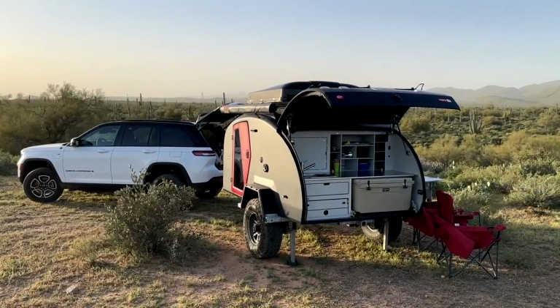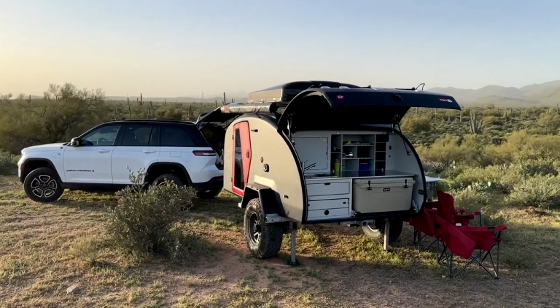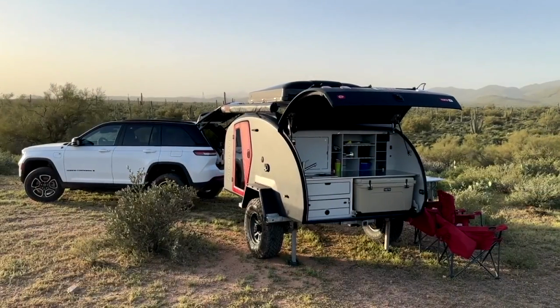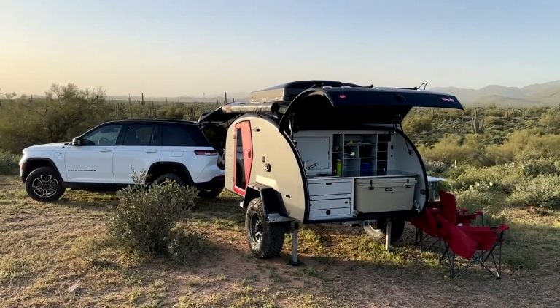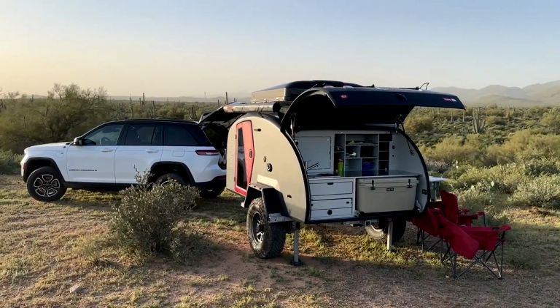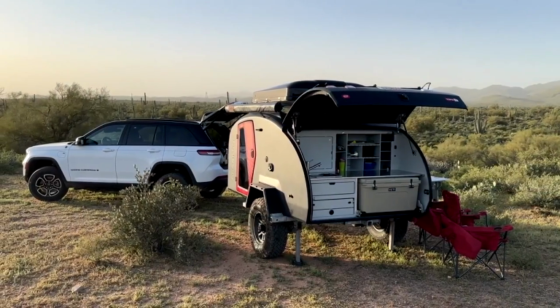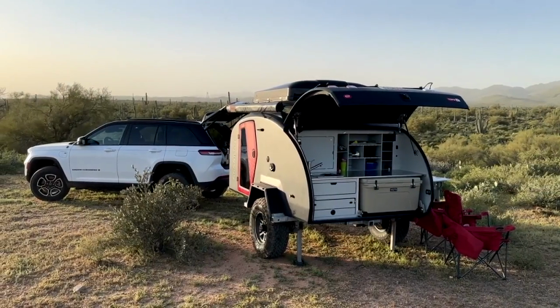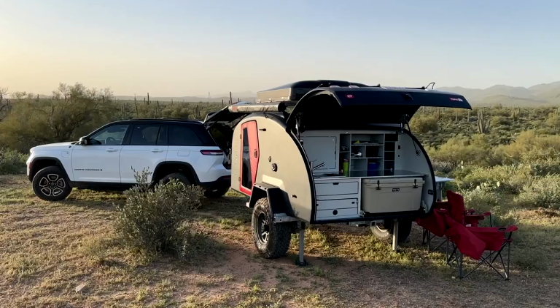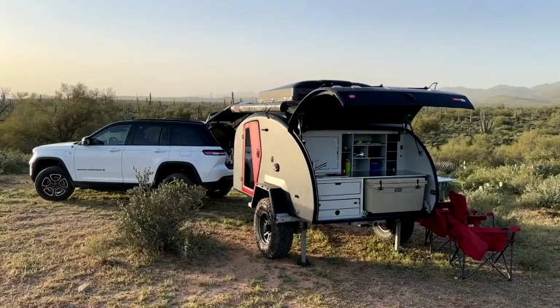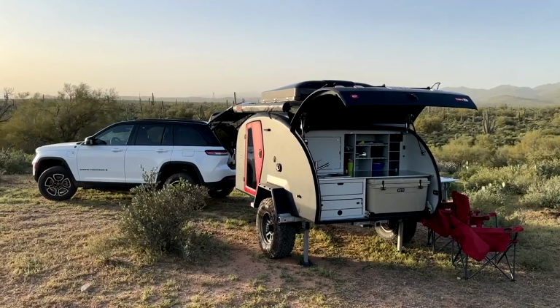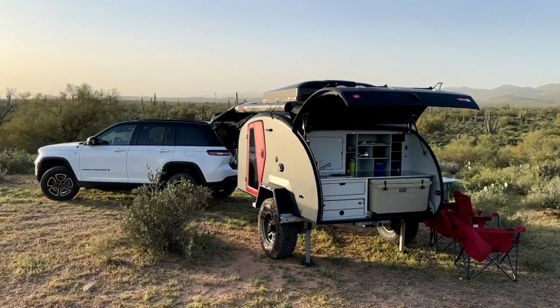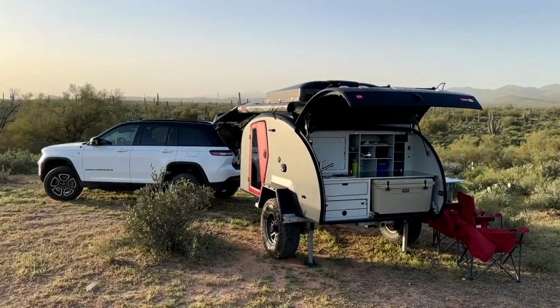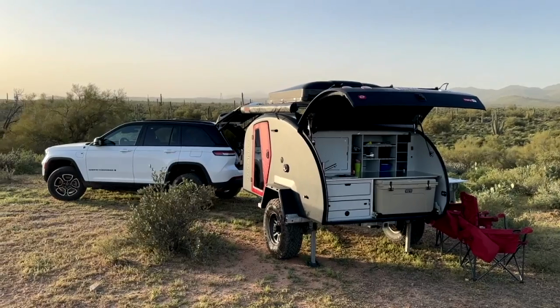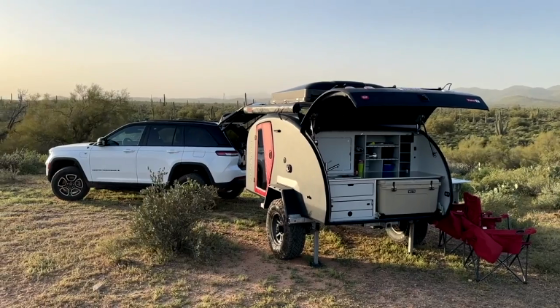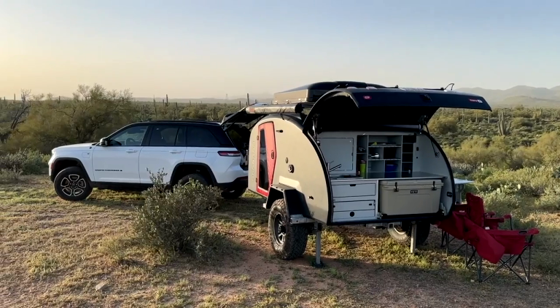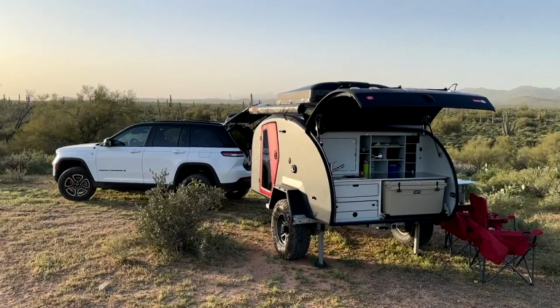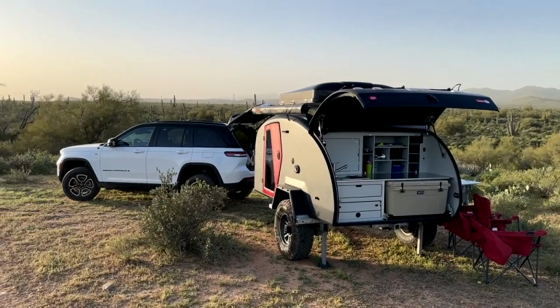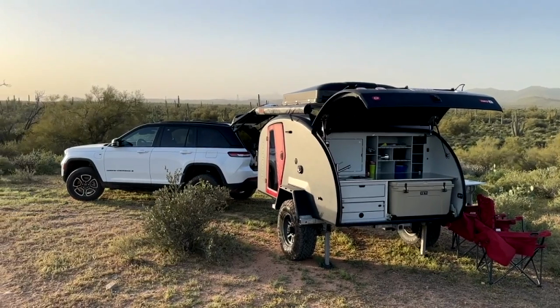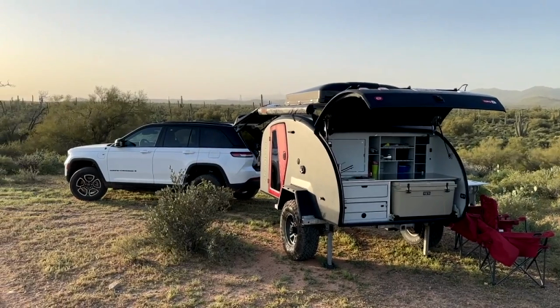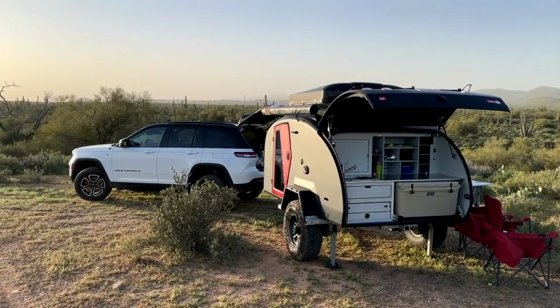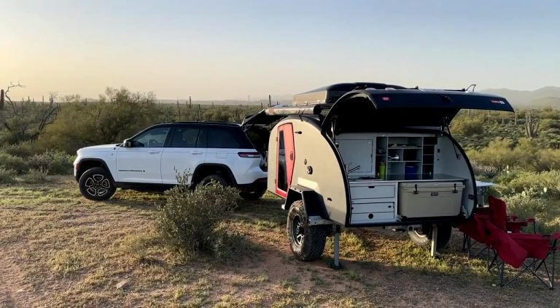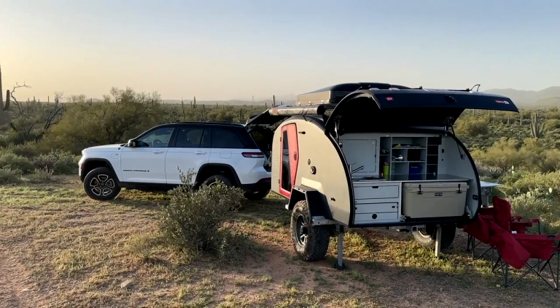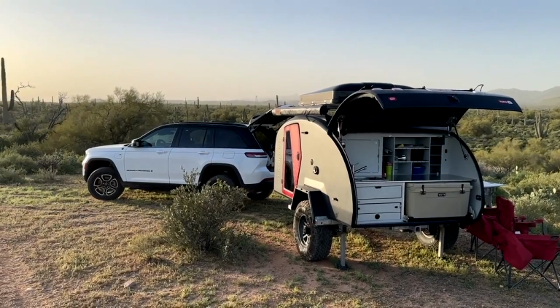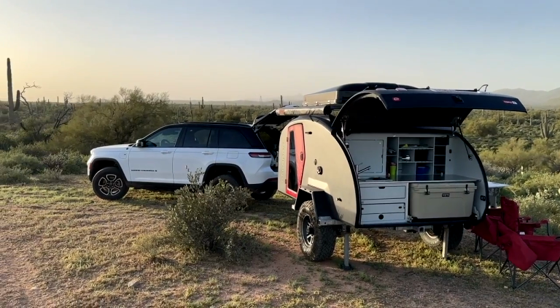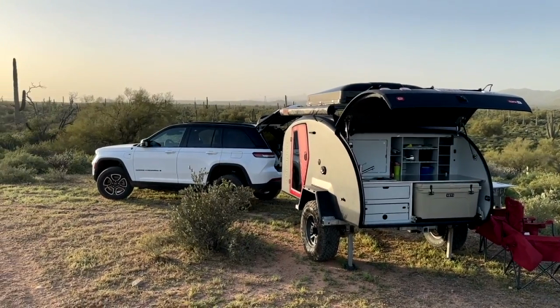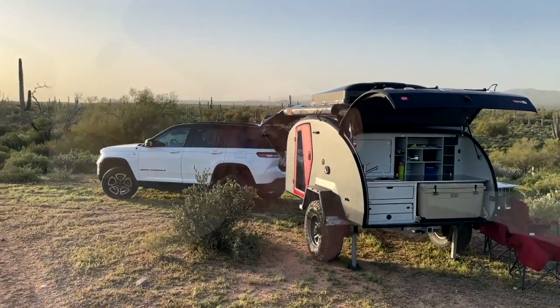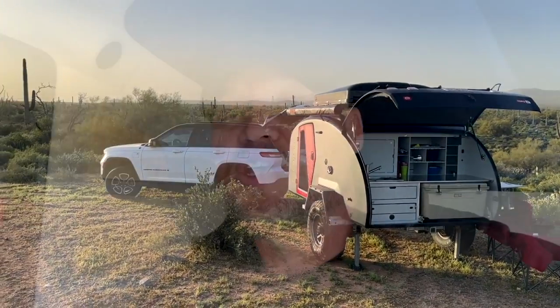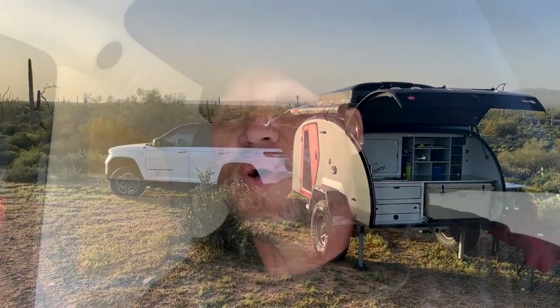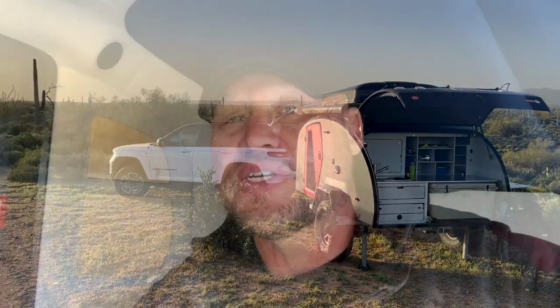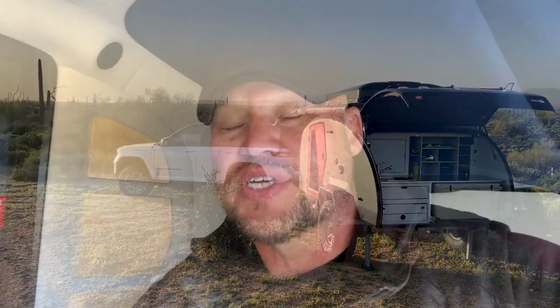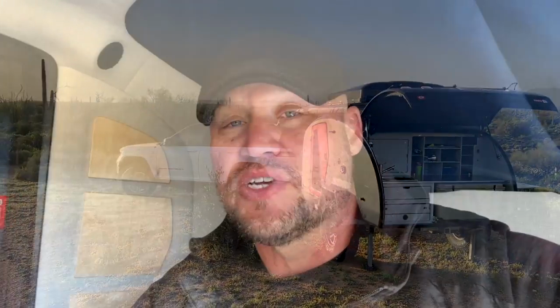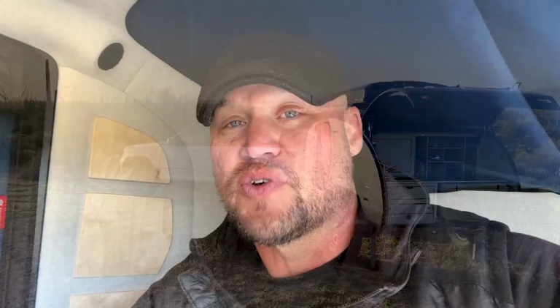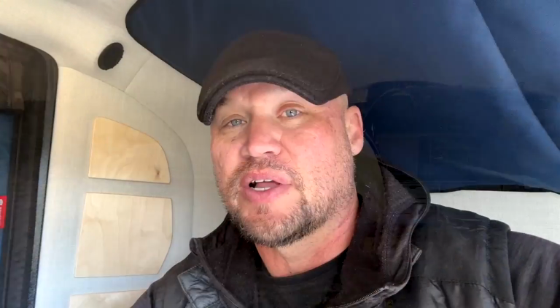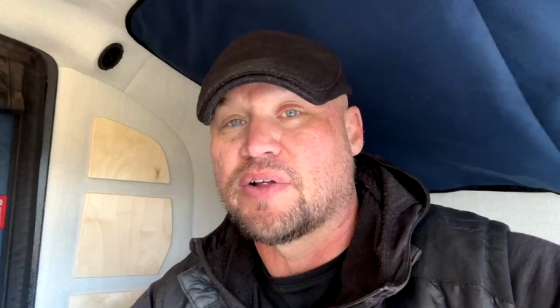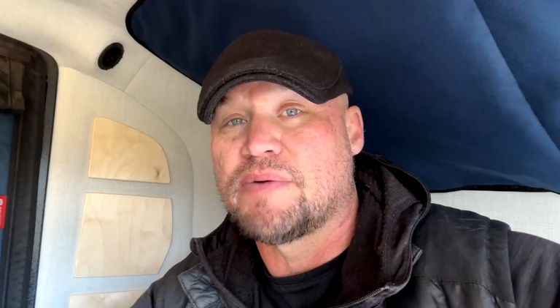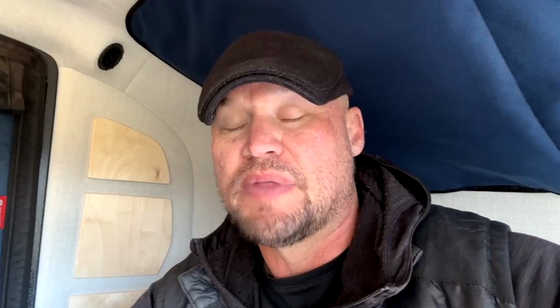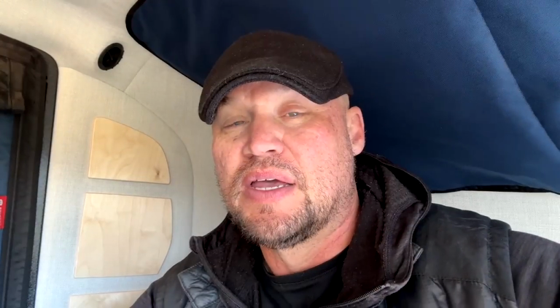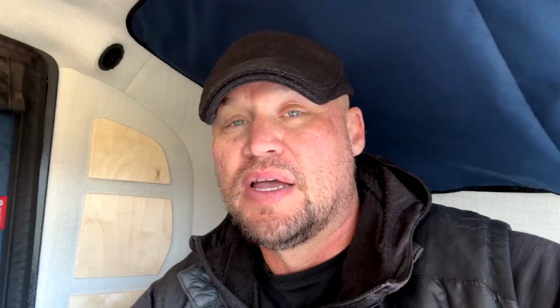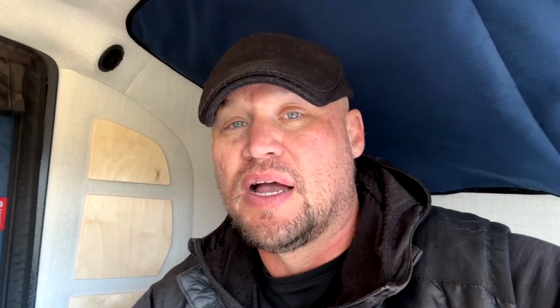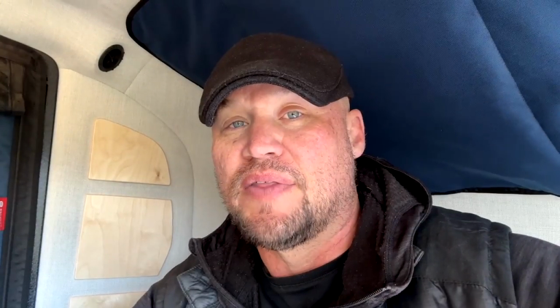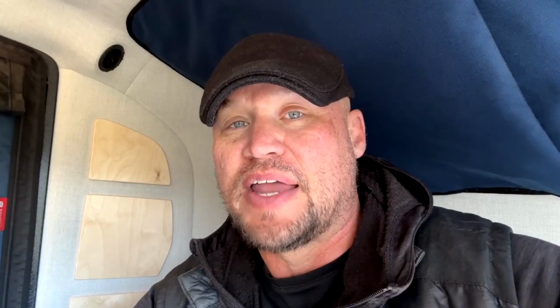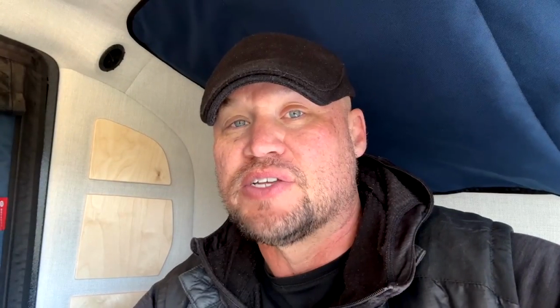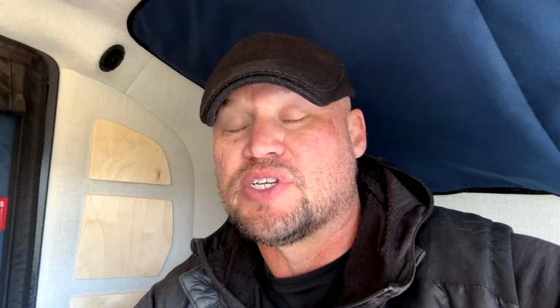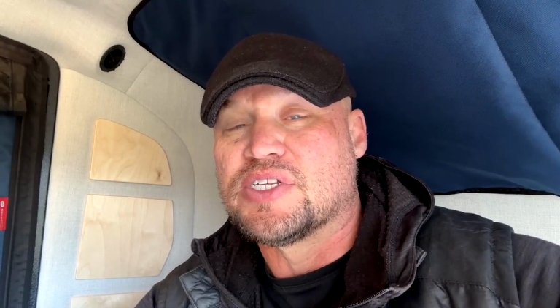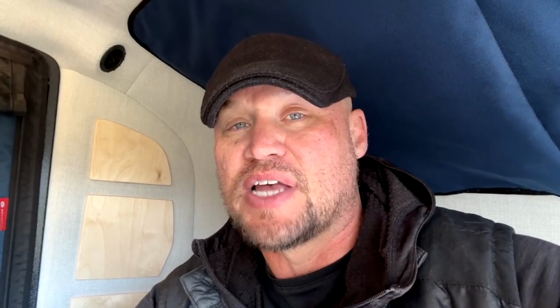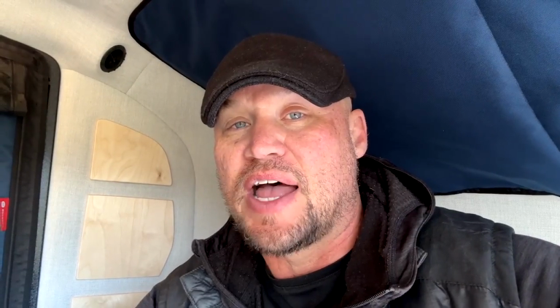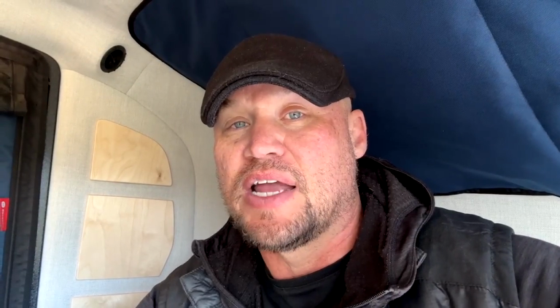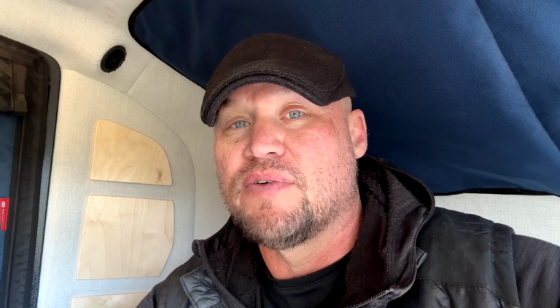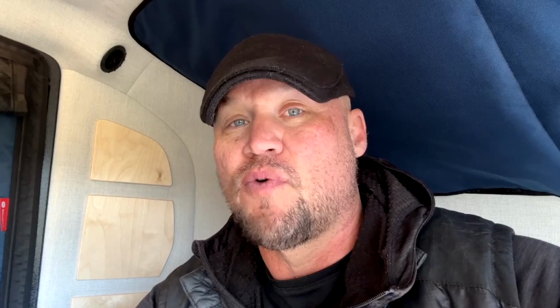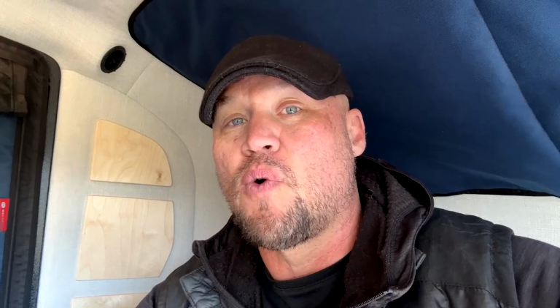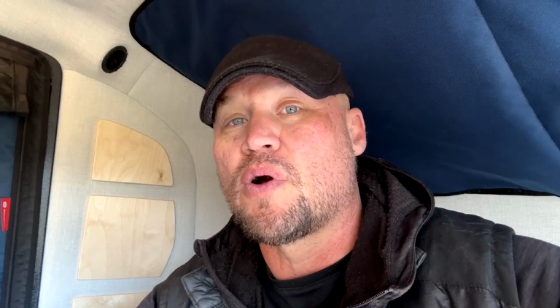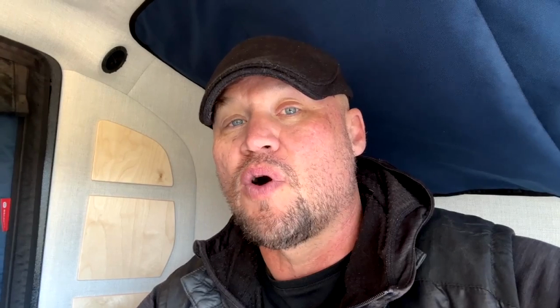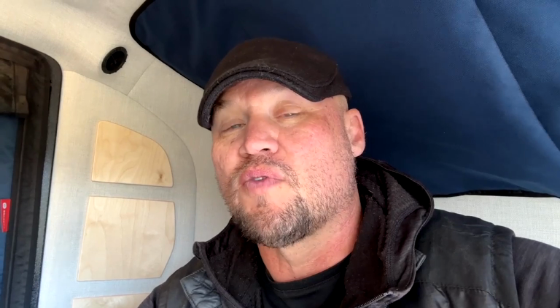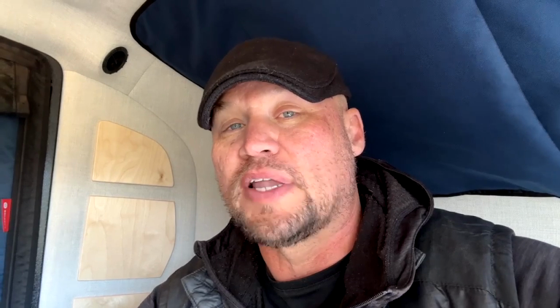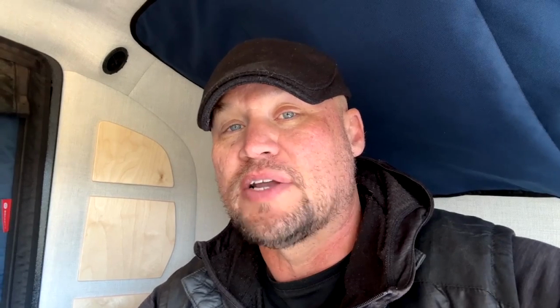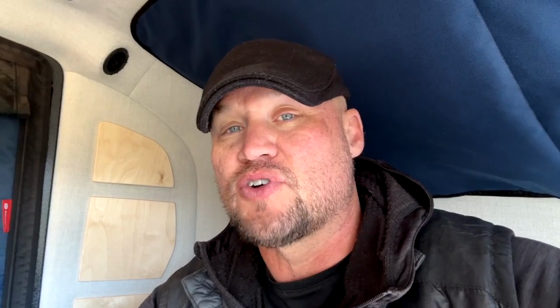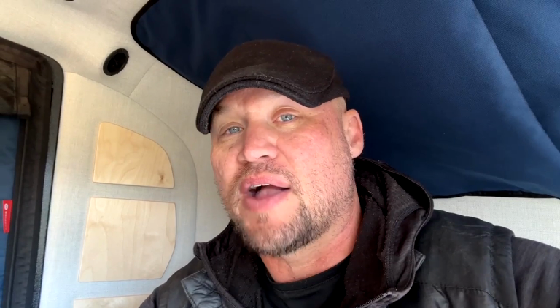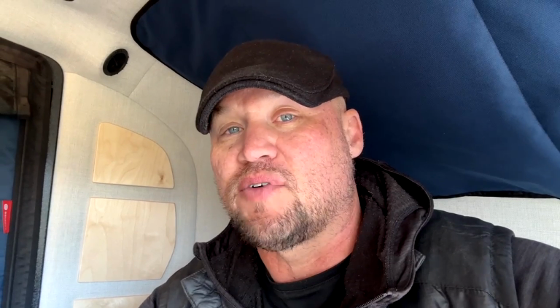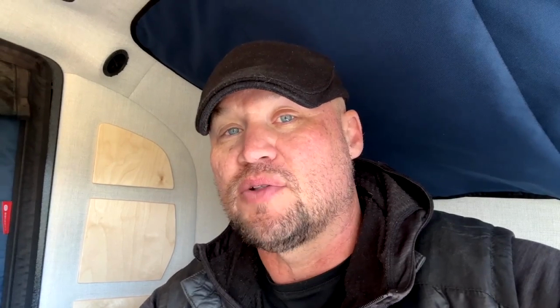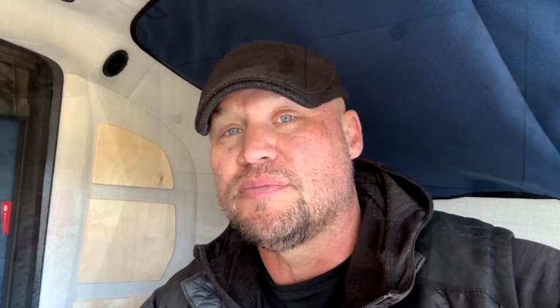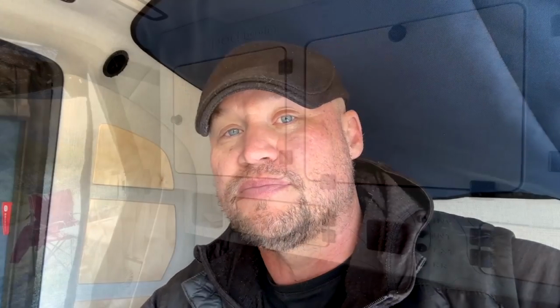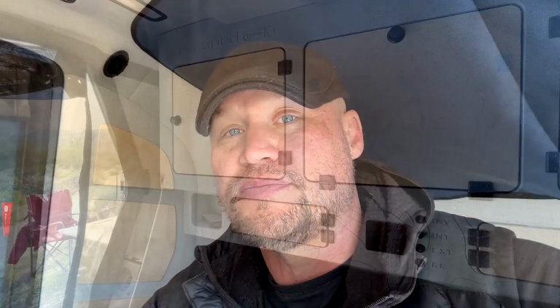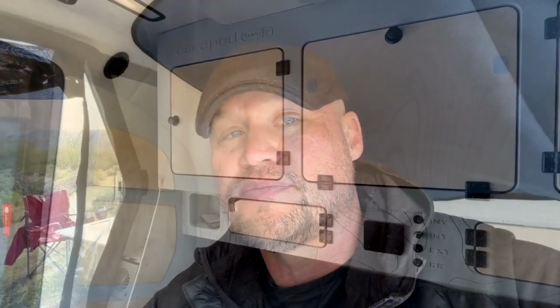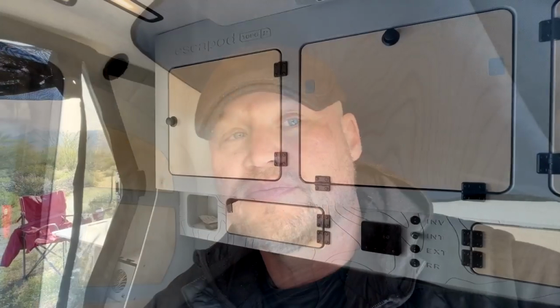It also has a massive kitchen off the back. Overall, this is a made-in-the-USA trailer designed for overland travel.